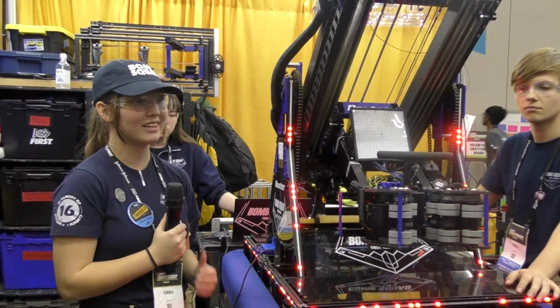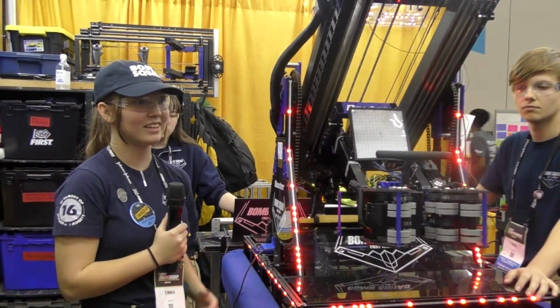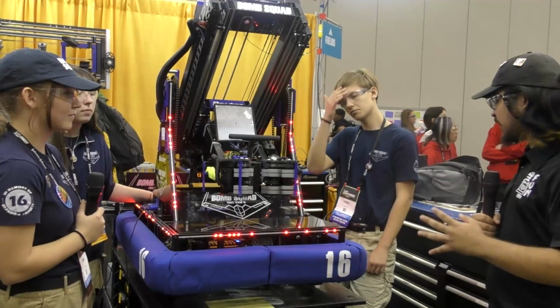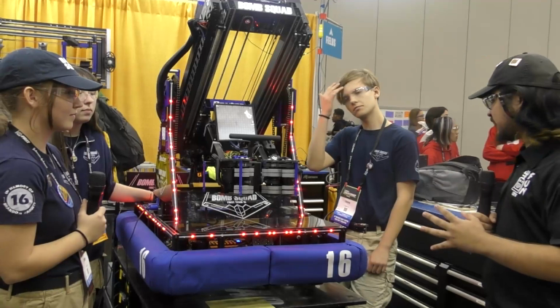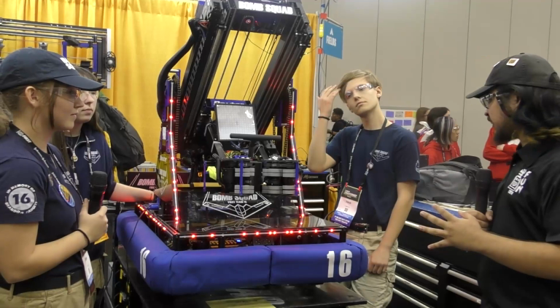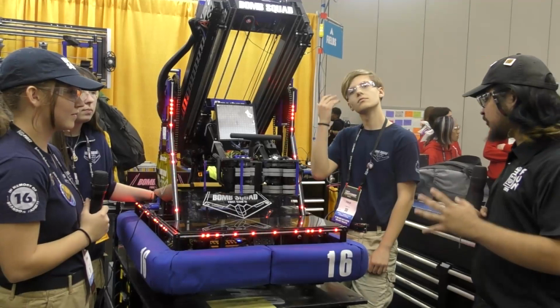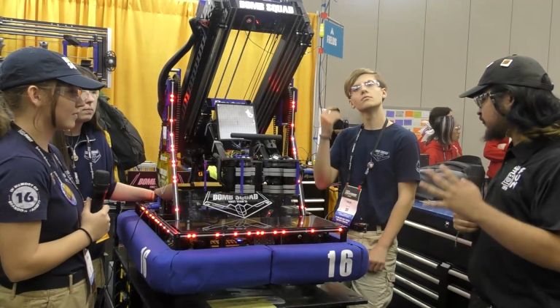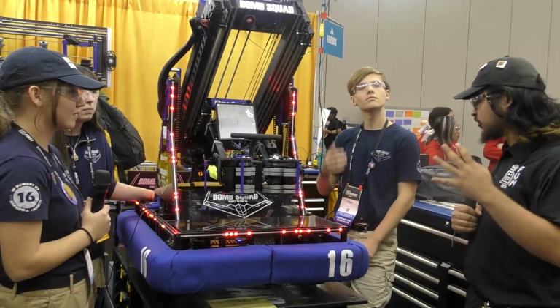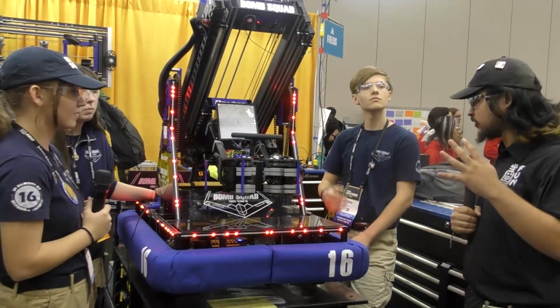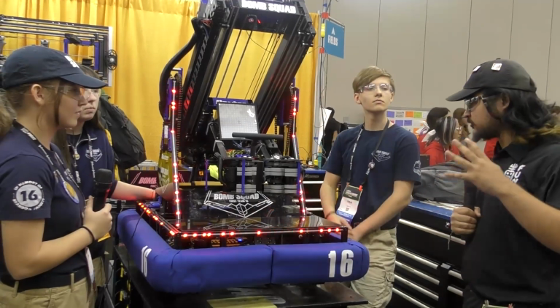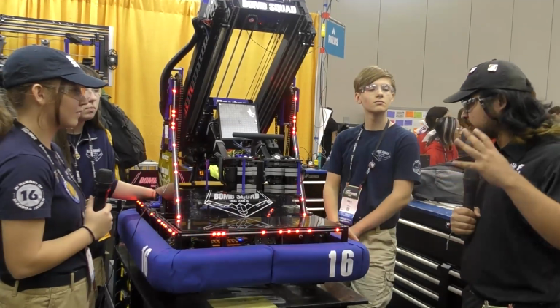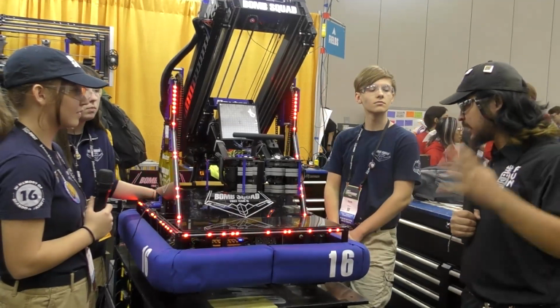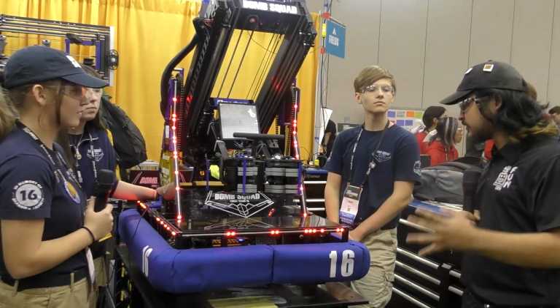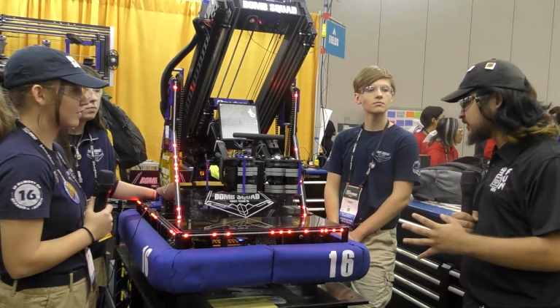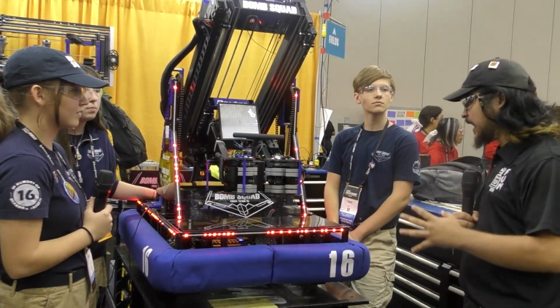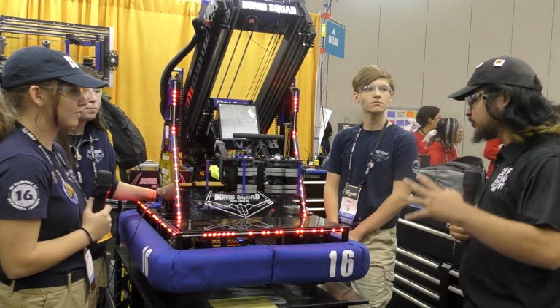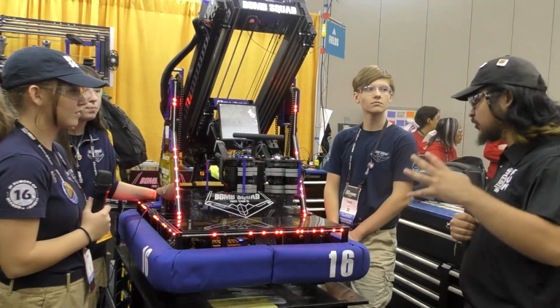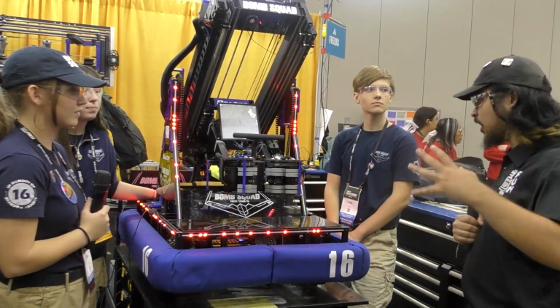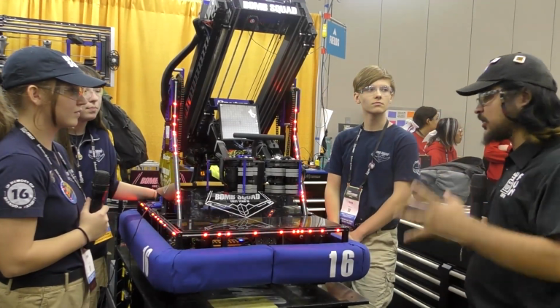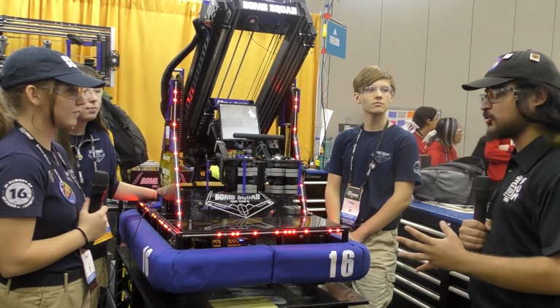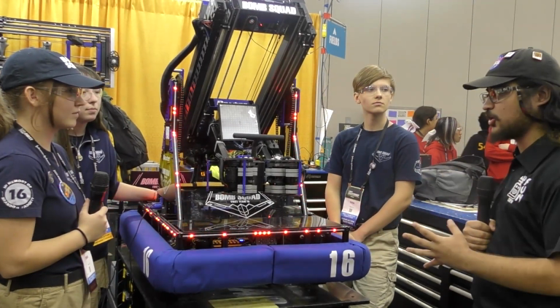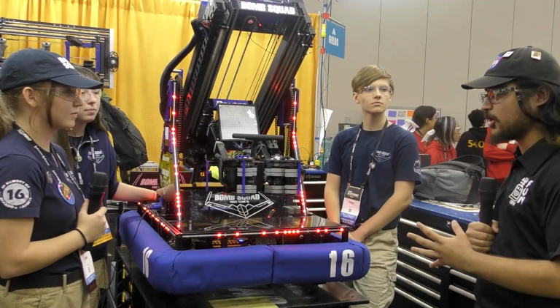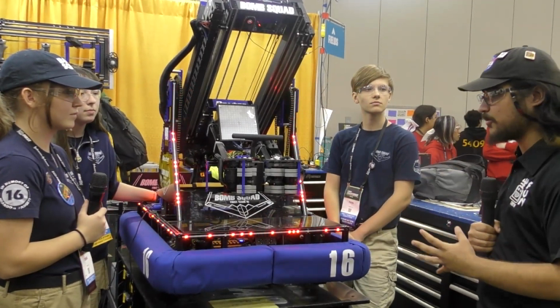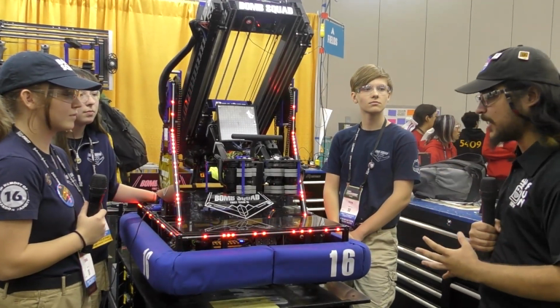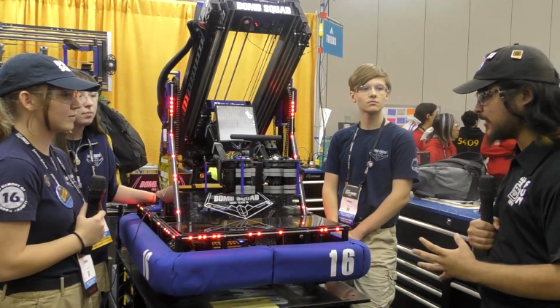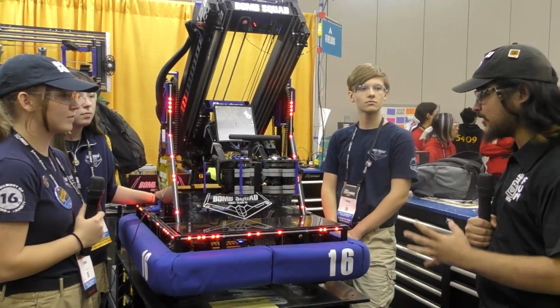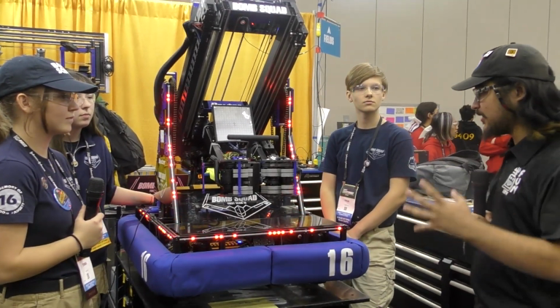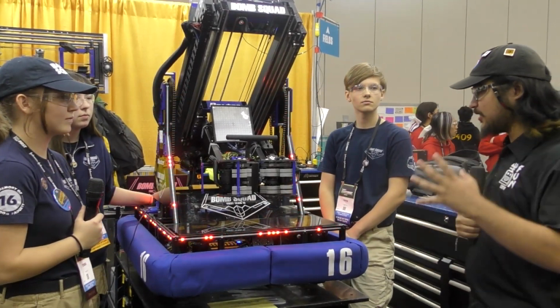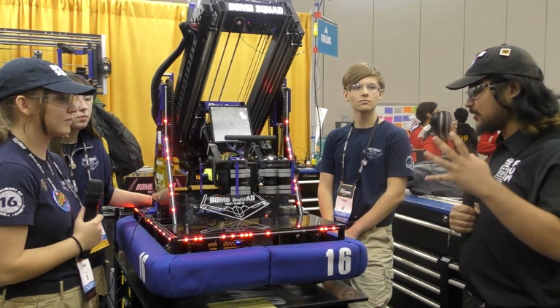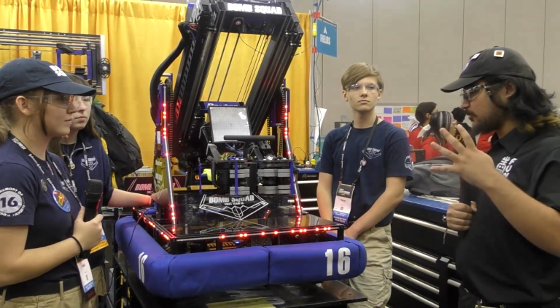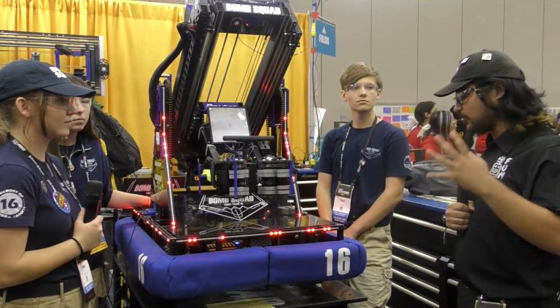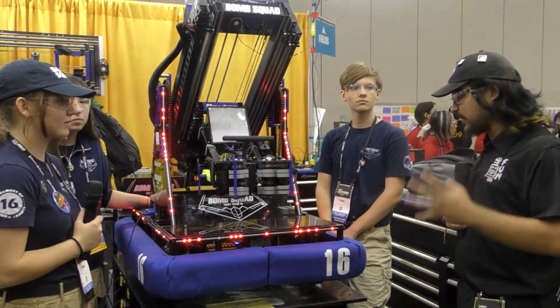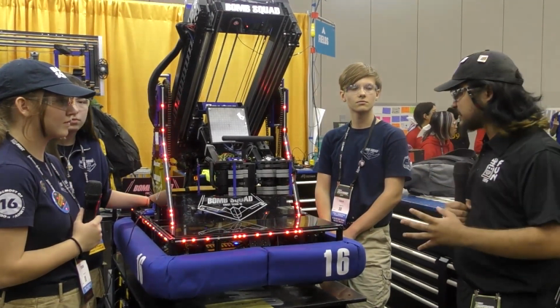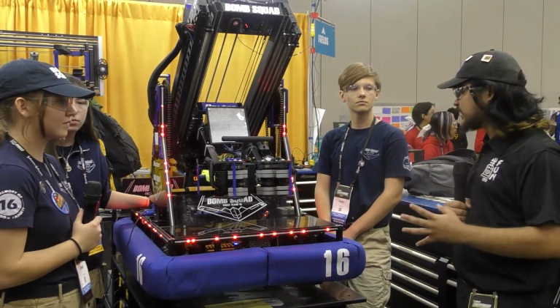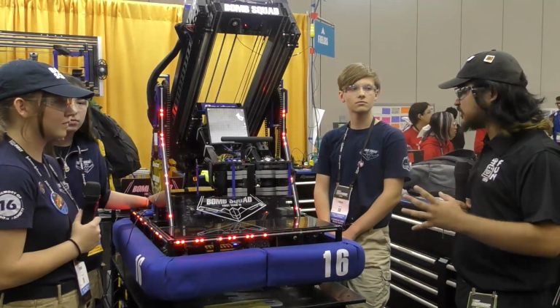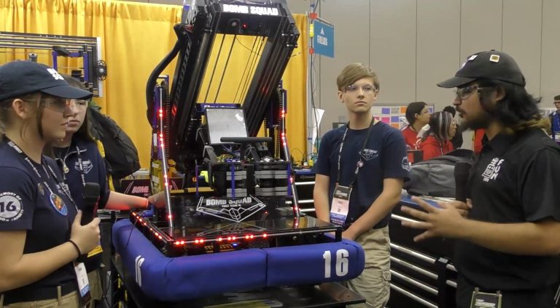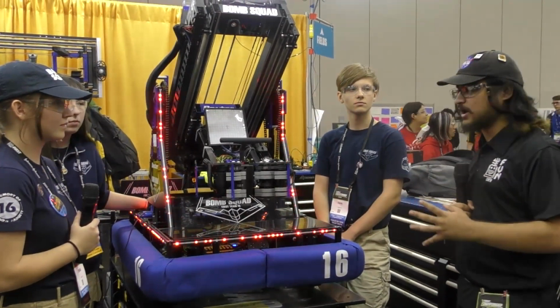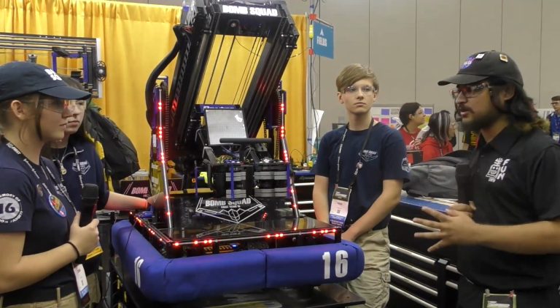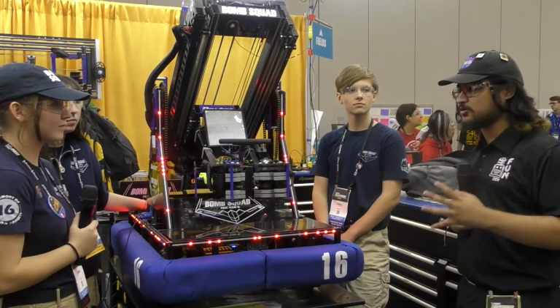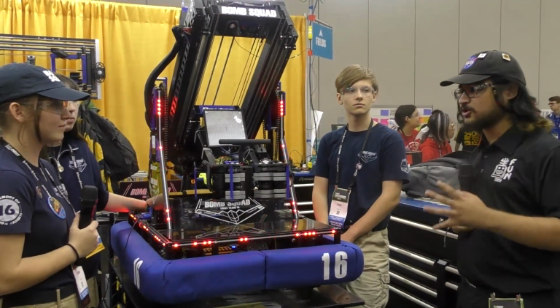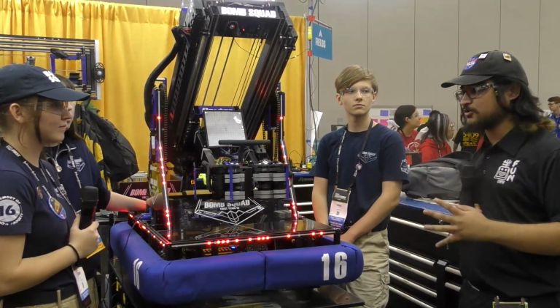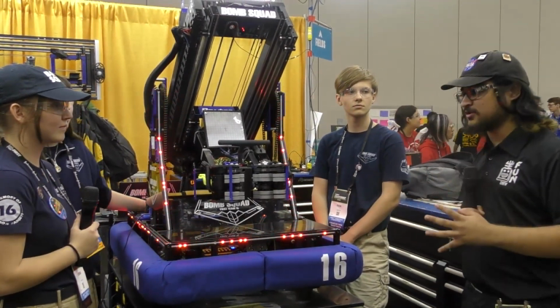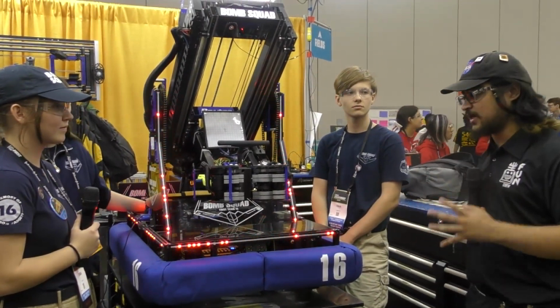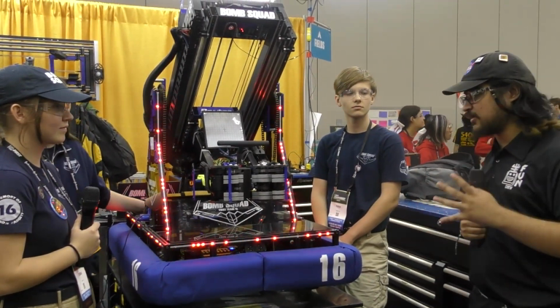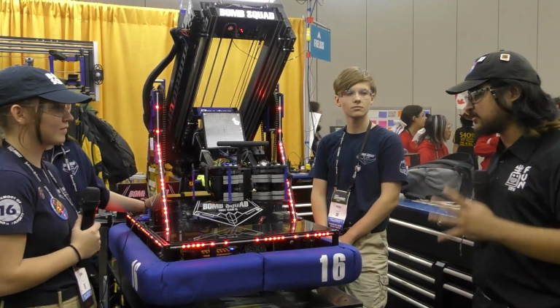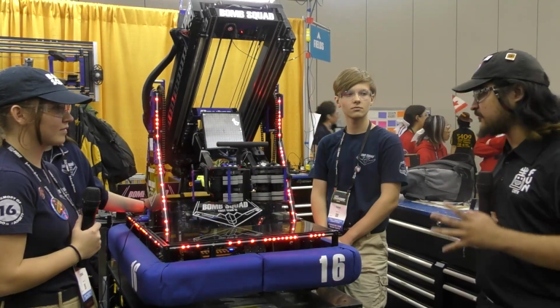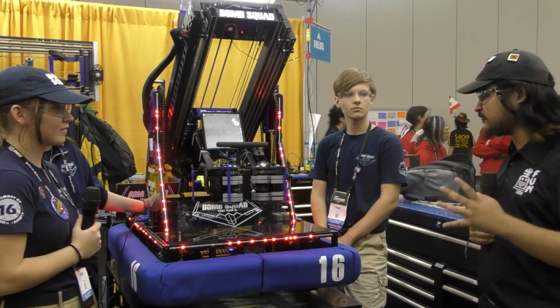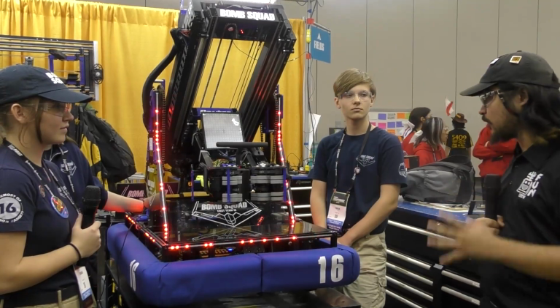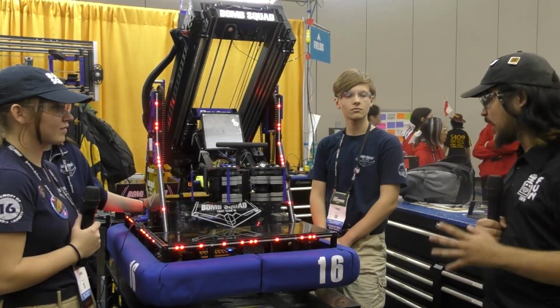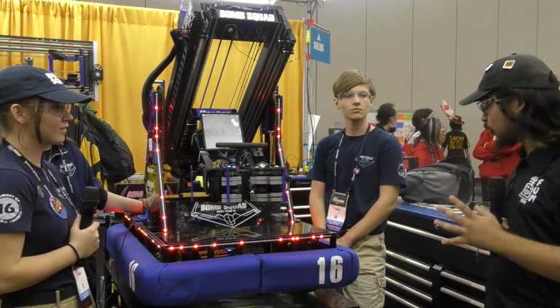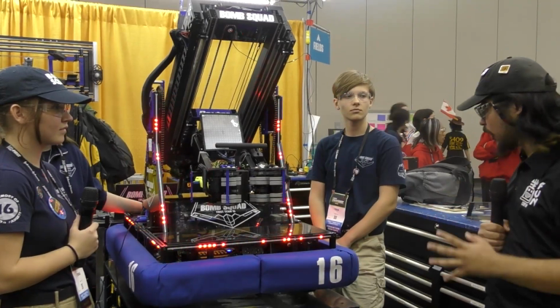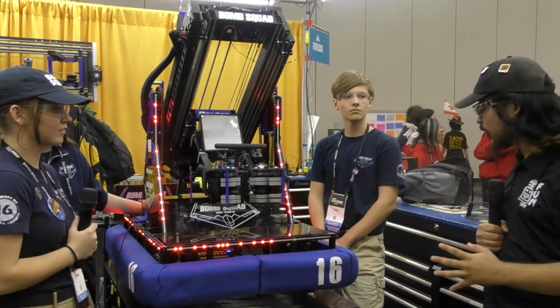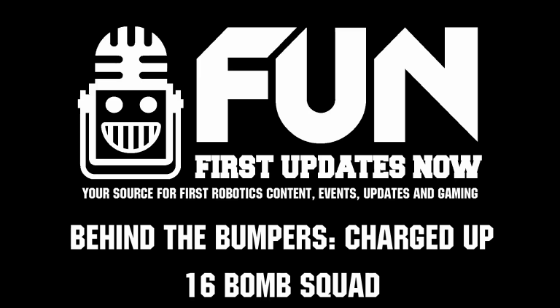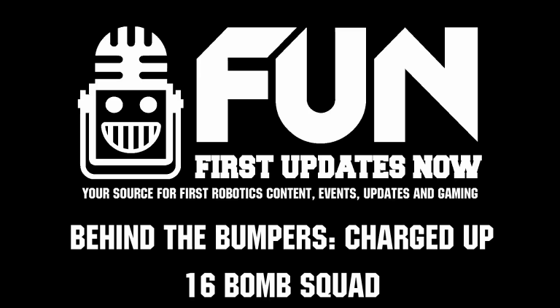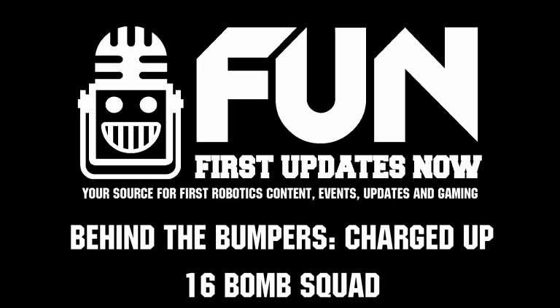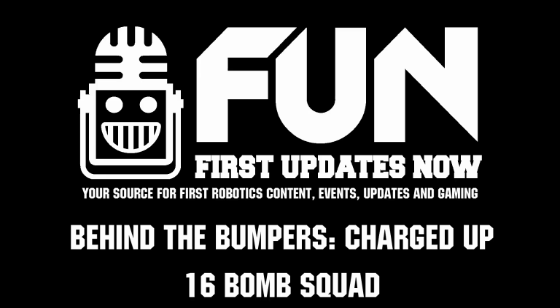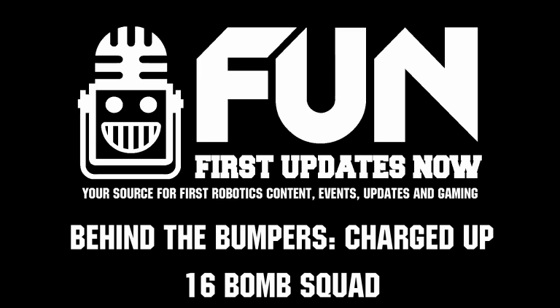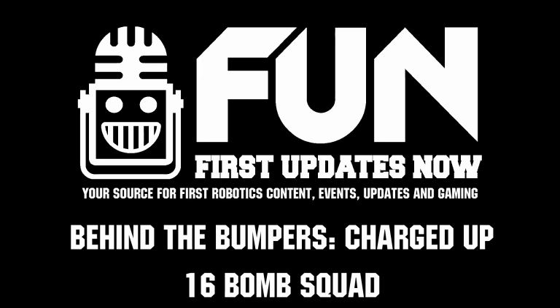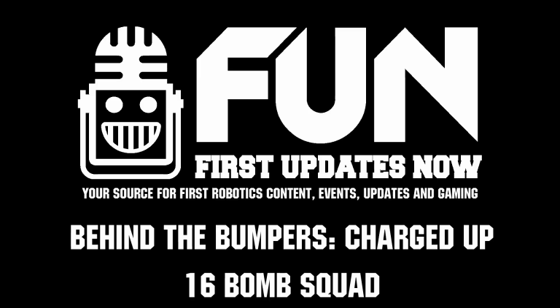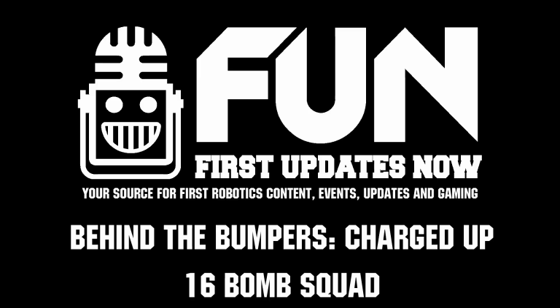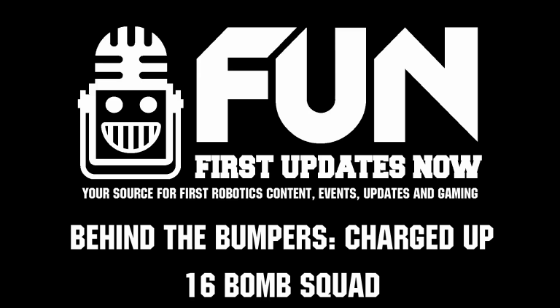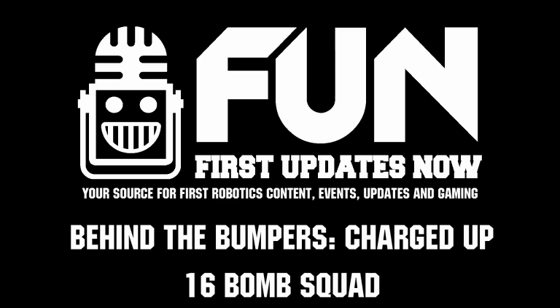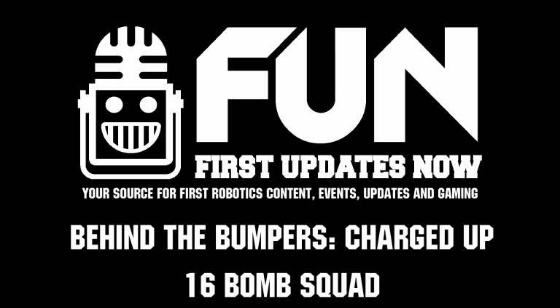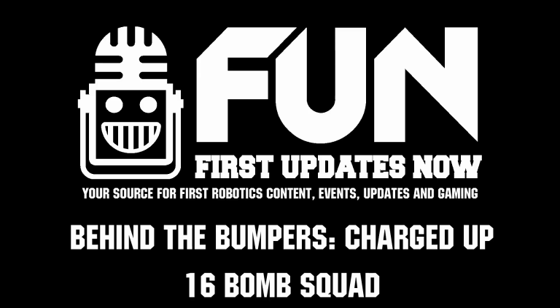Thank you for taking the time to walk us through your robot. Really excited to see what you guys will do at Worlds — good luck!